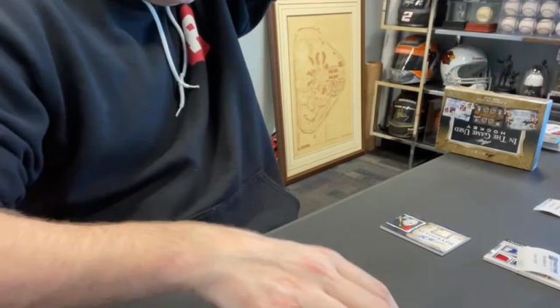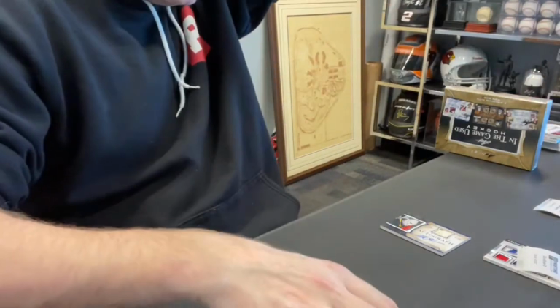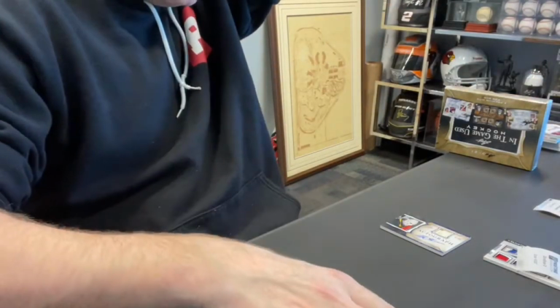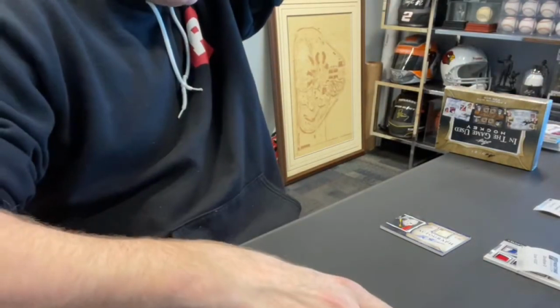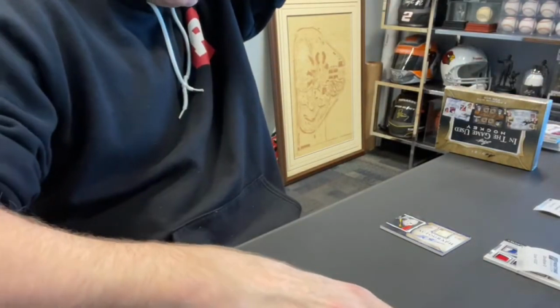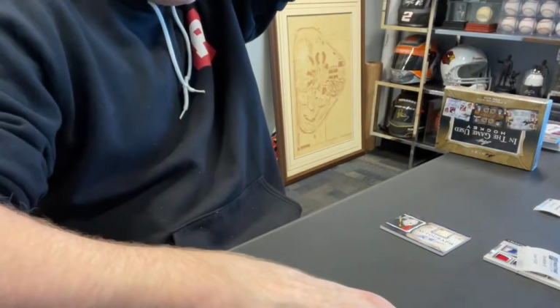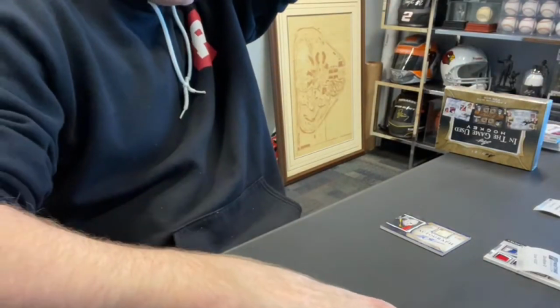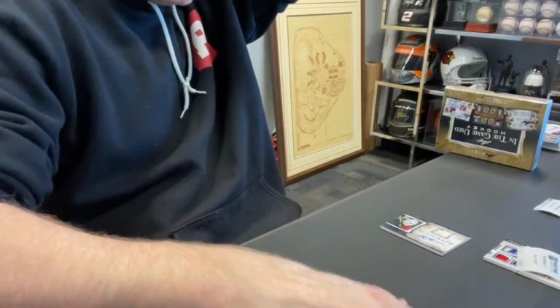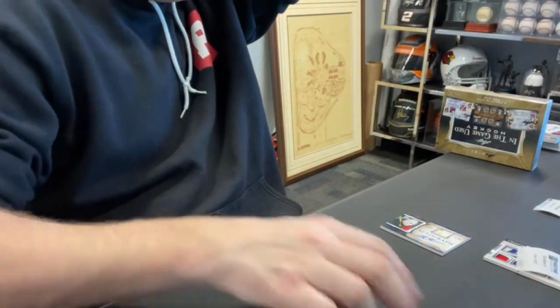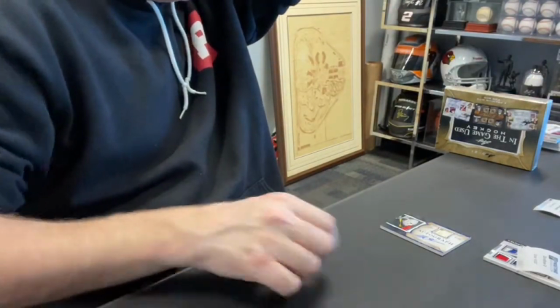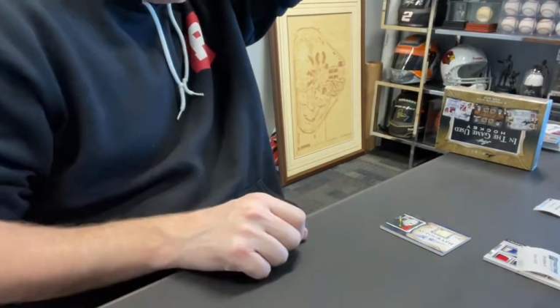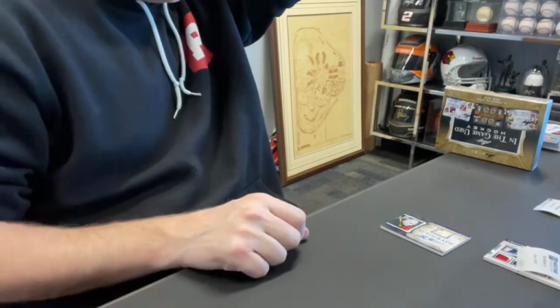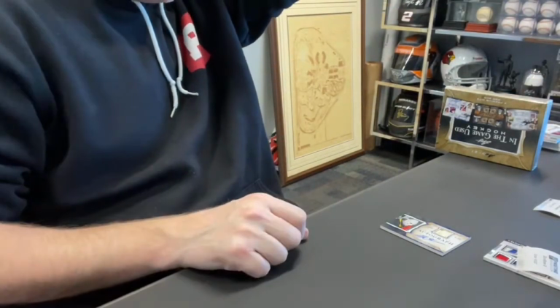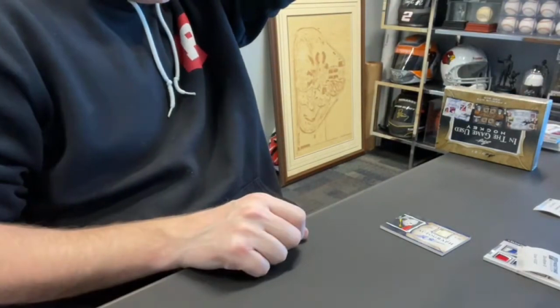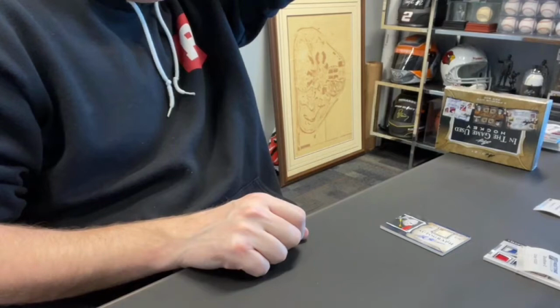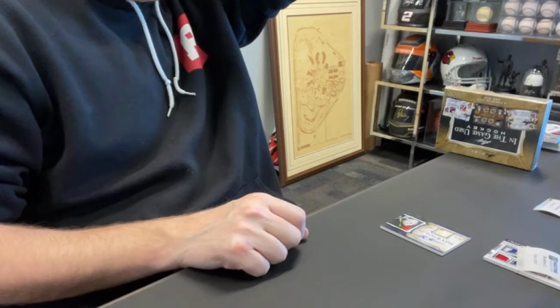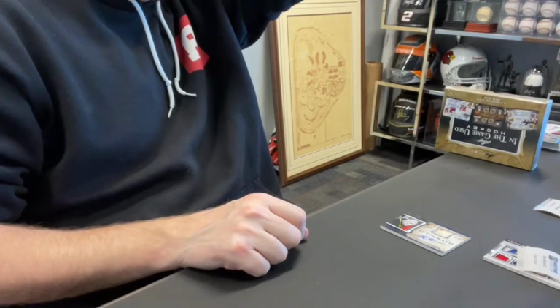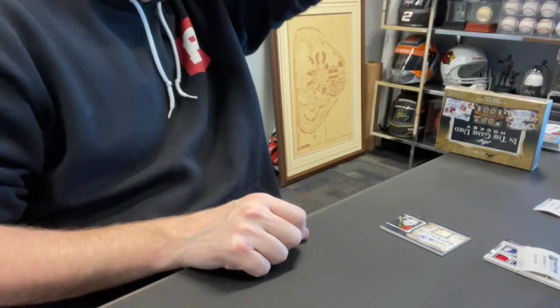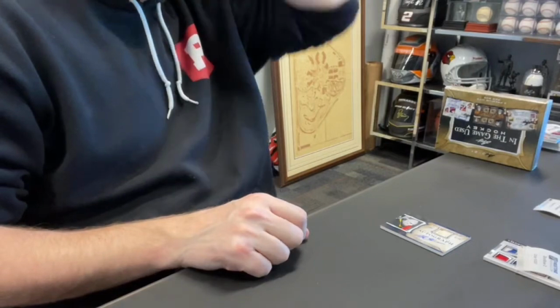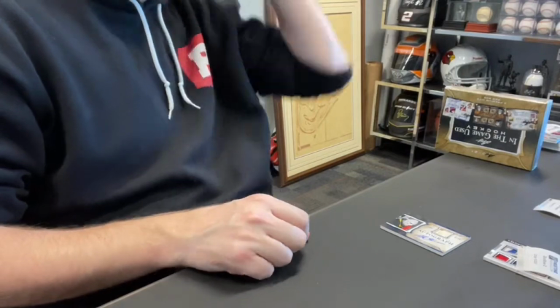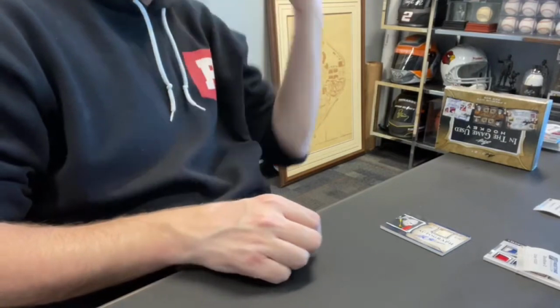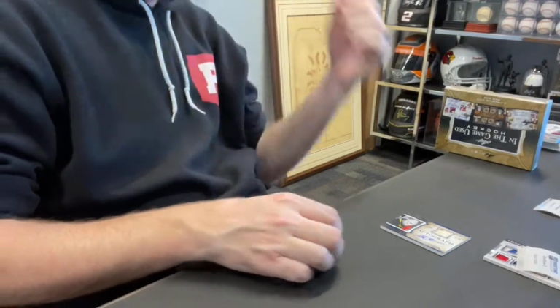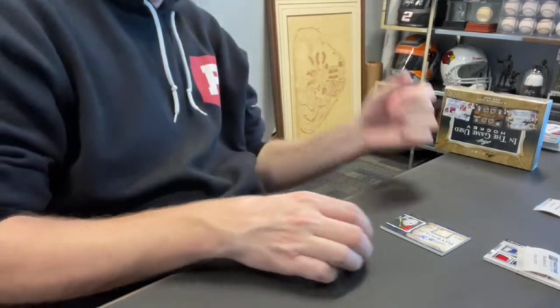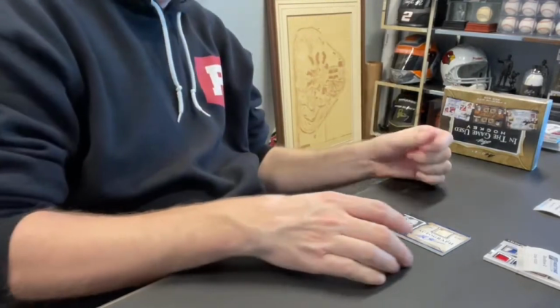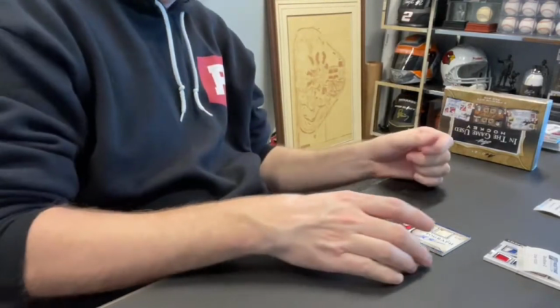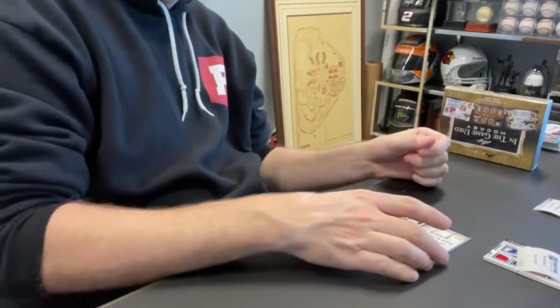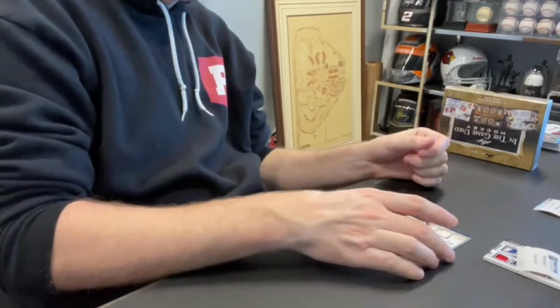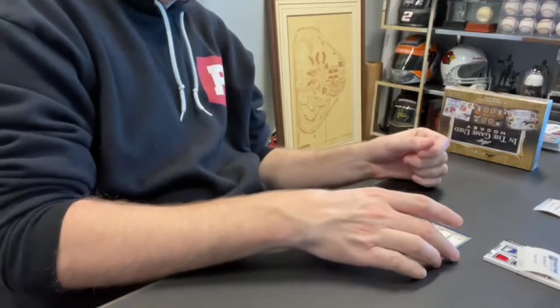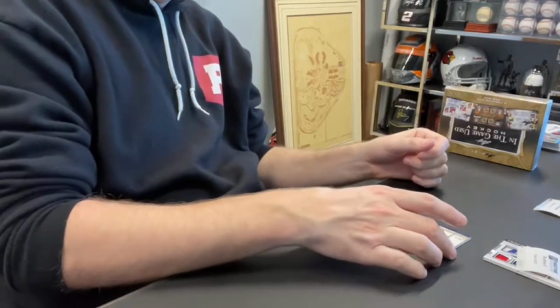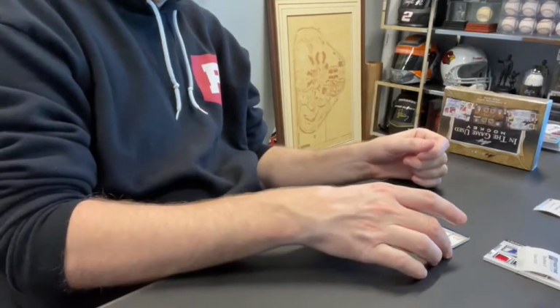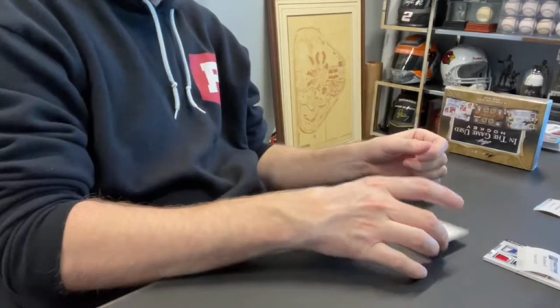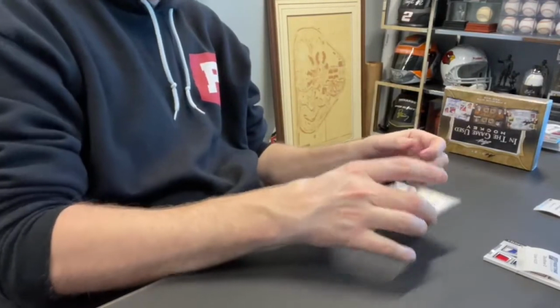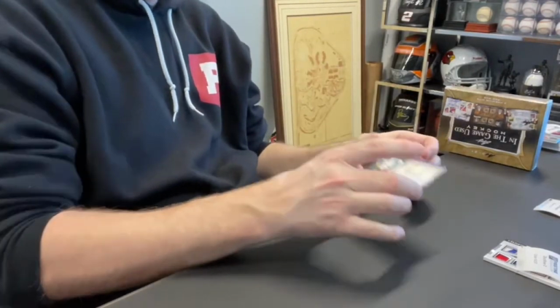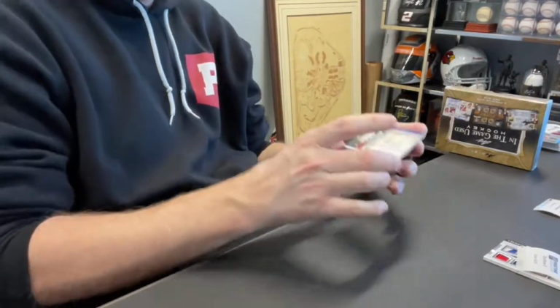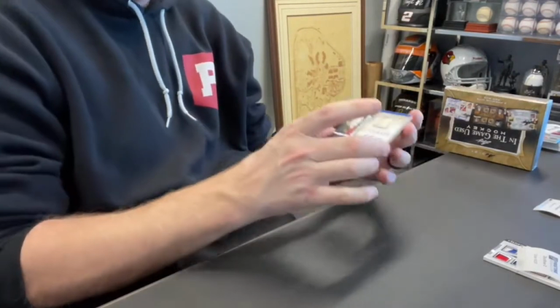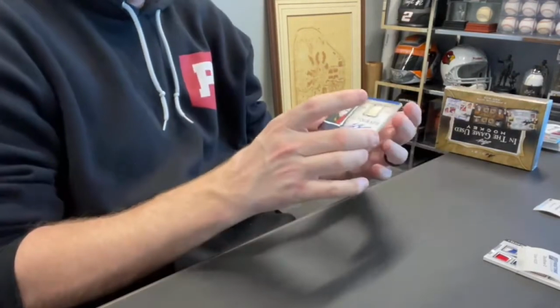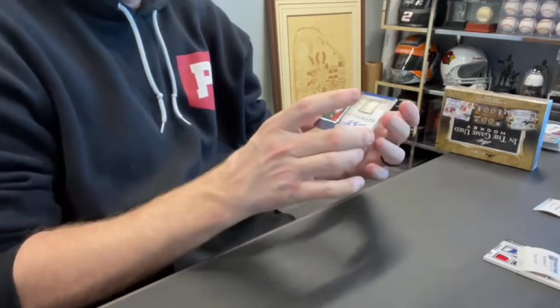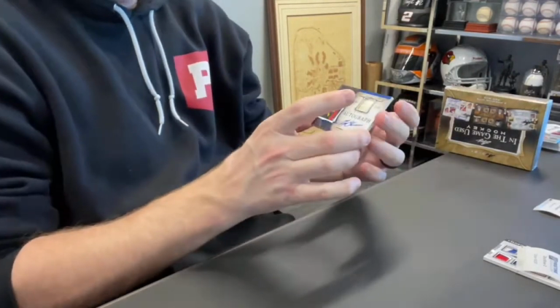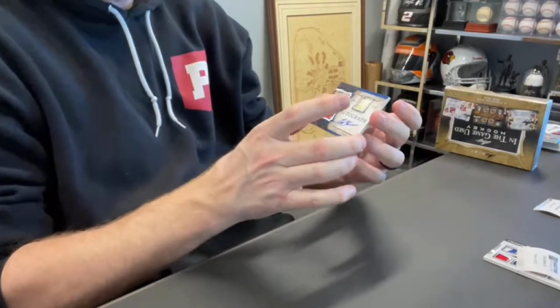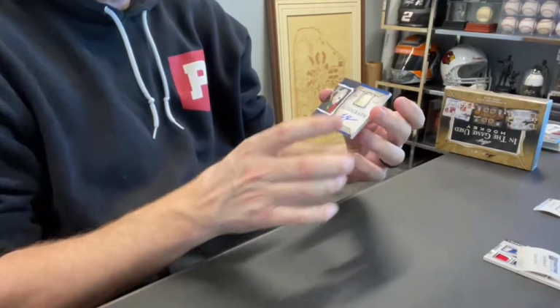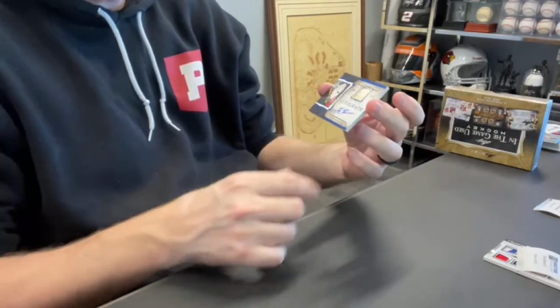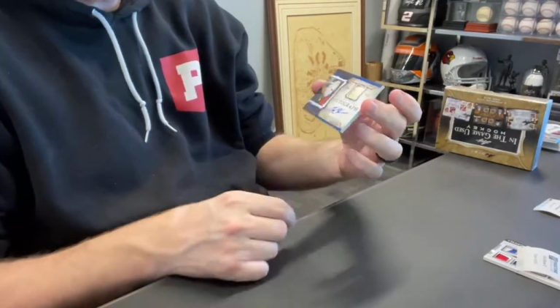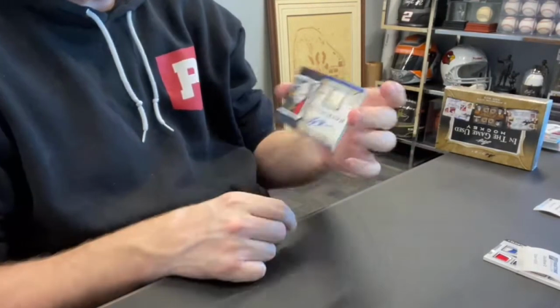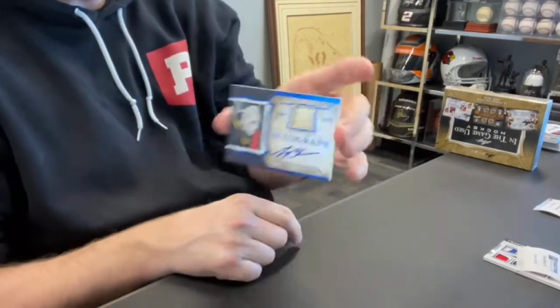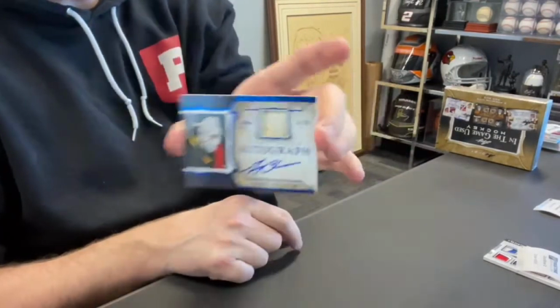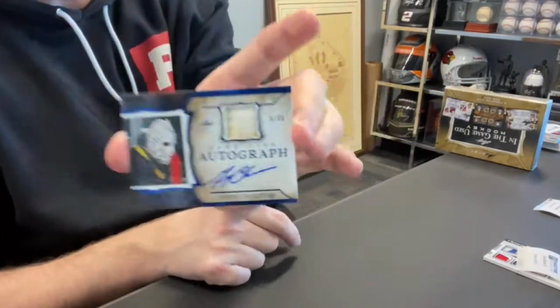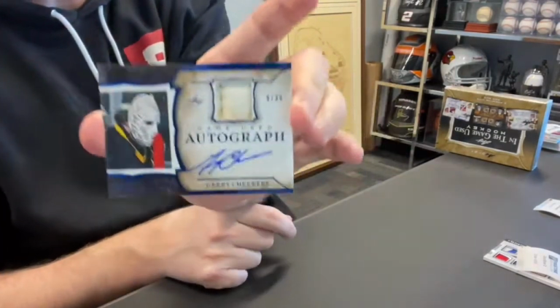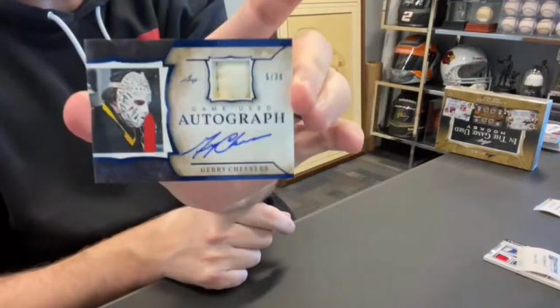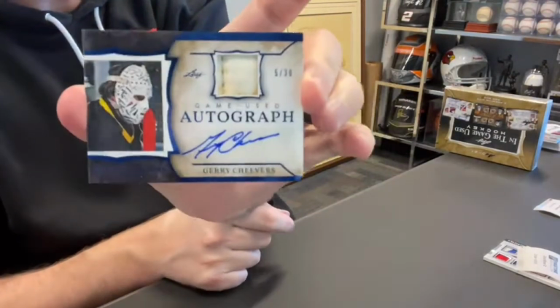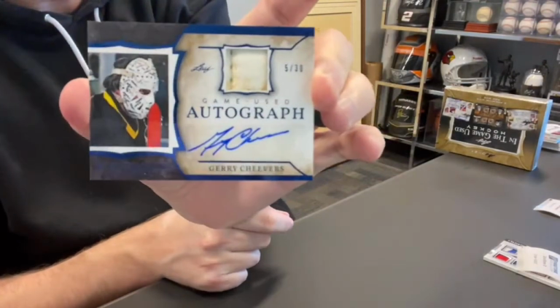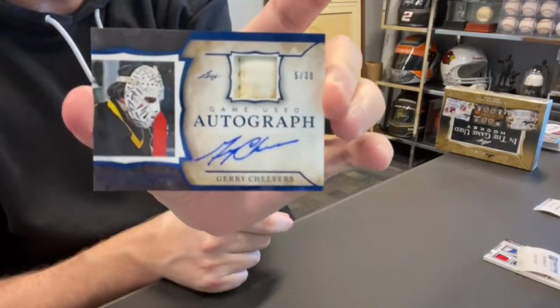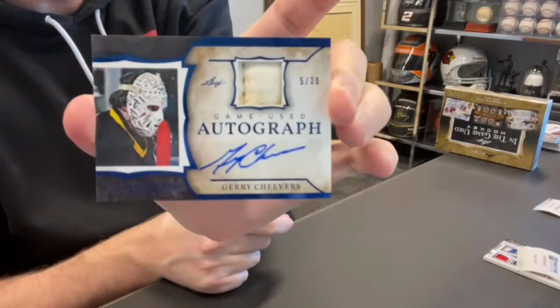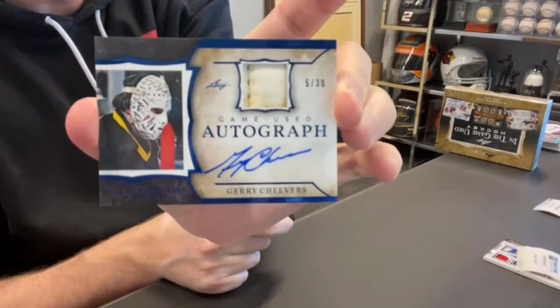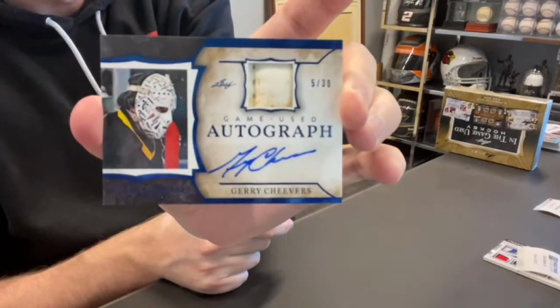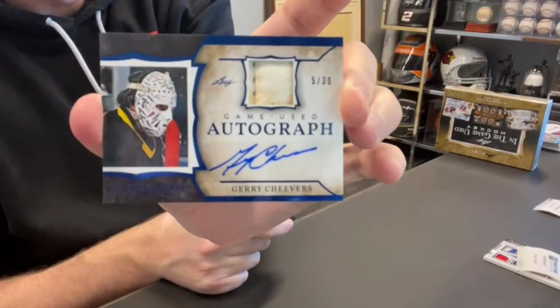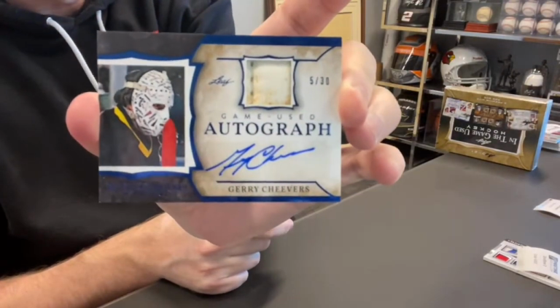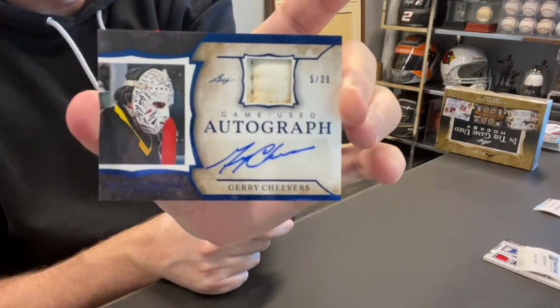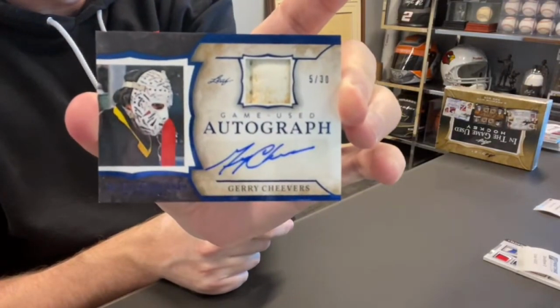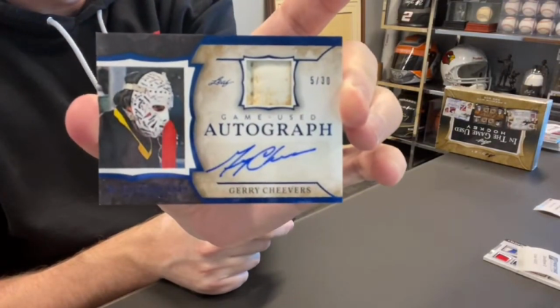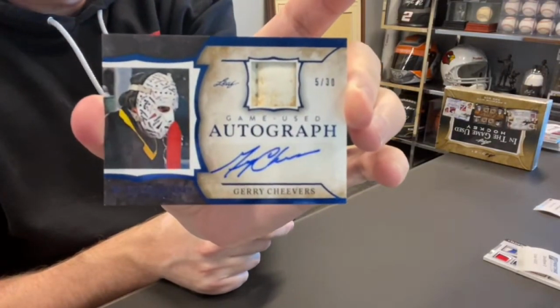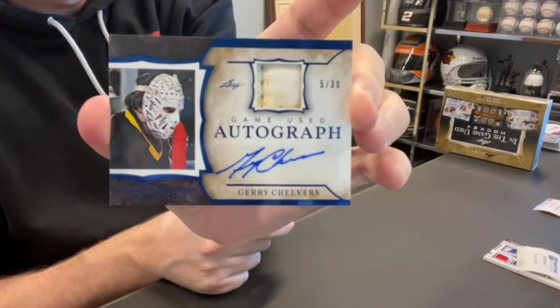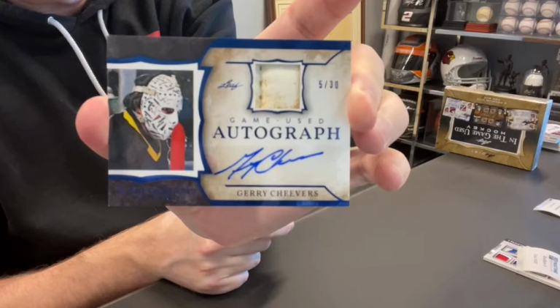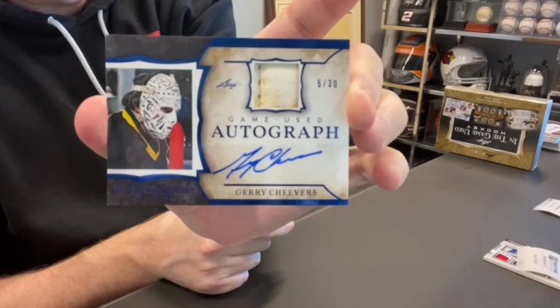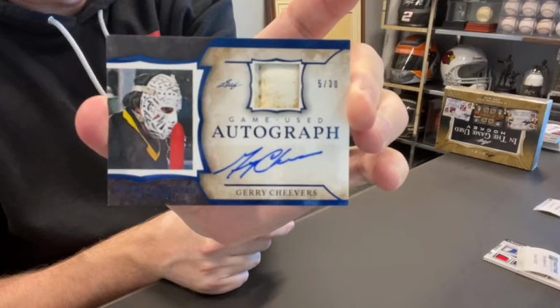Card 45 — this is our auto. This is for Ryan P., spot four: Gary Cheevers out of 30, relic auto.